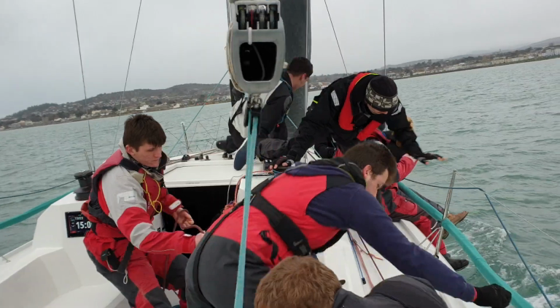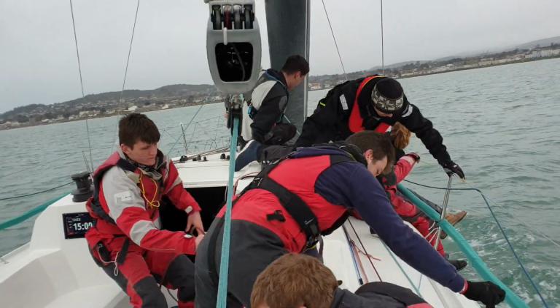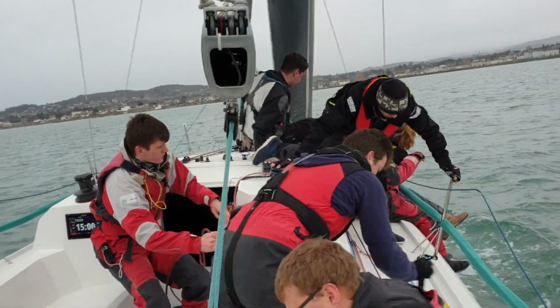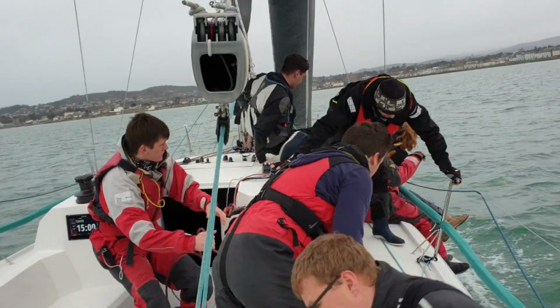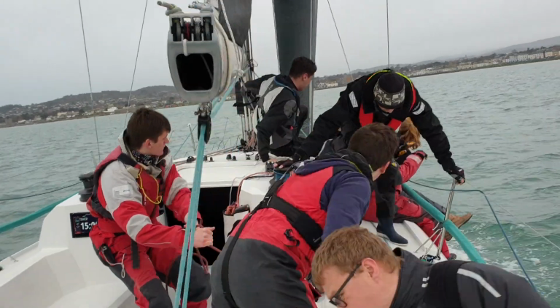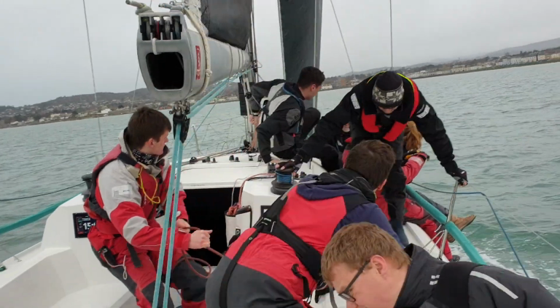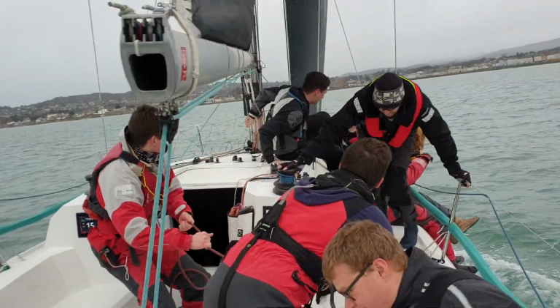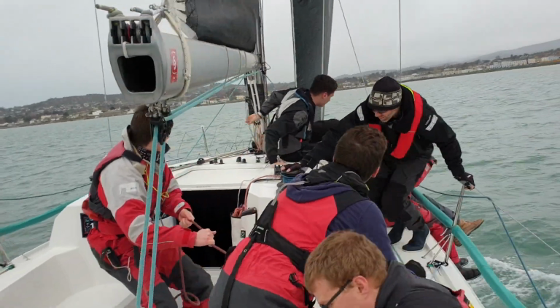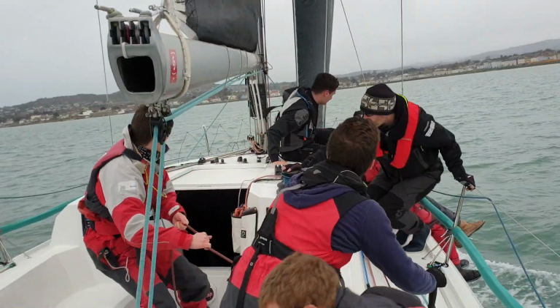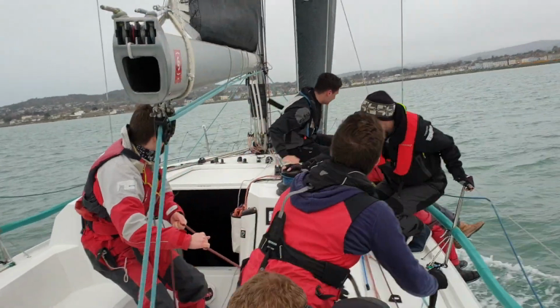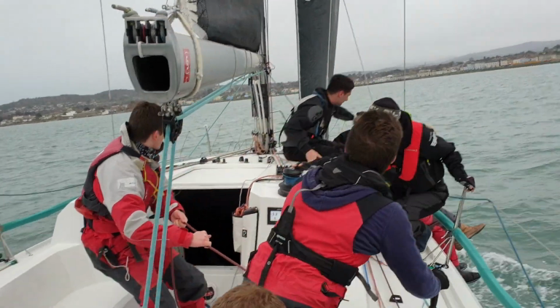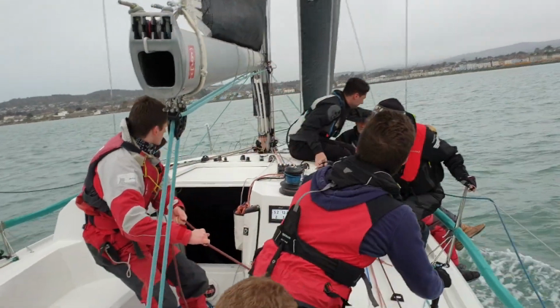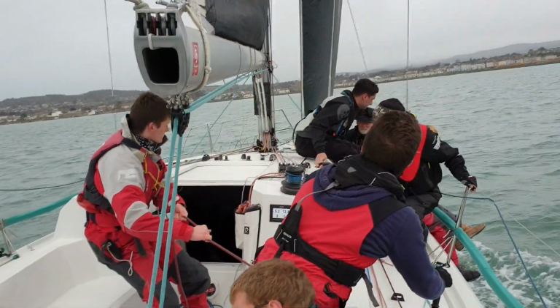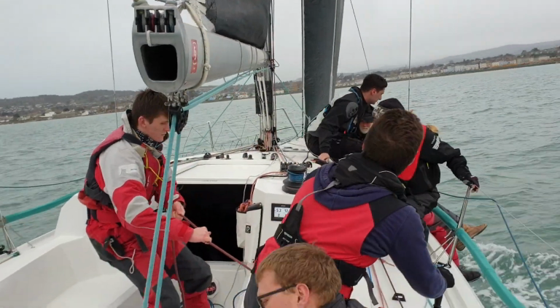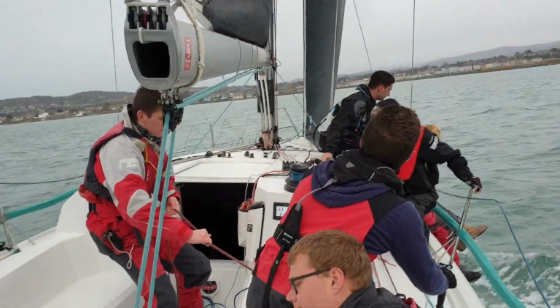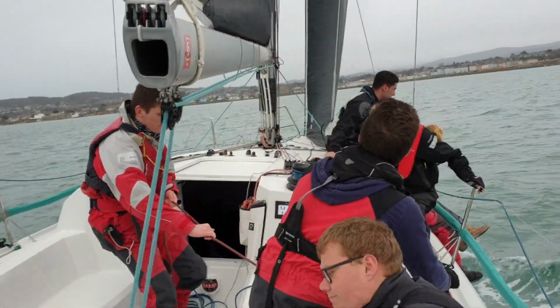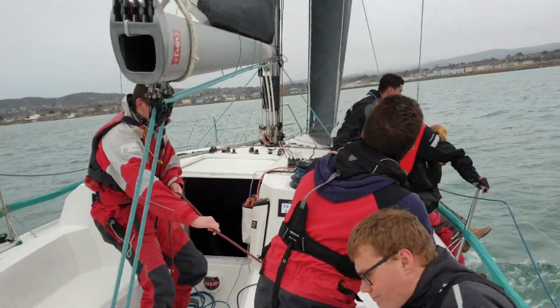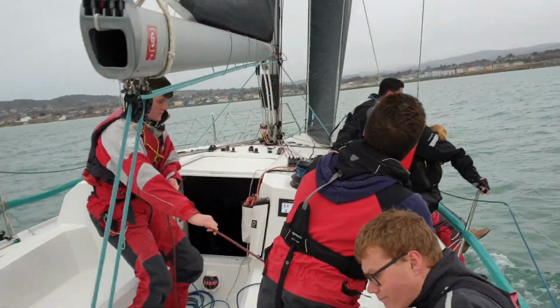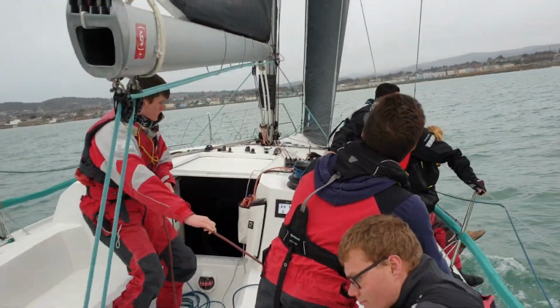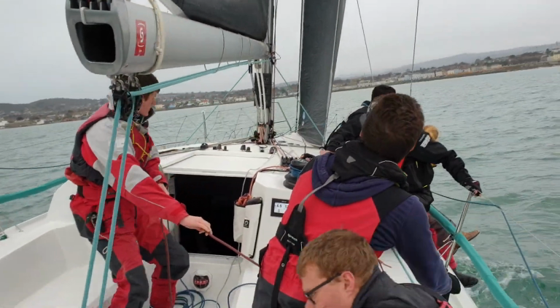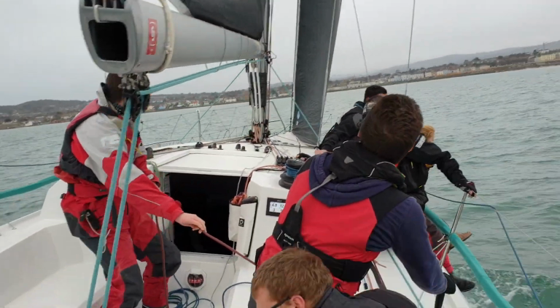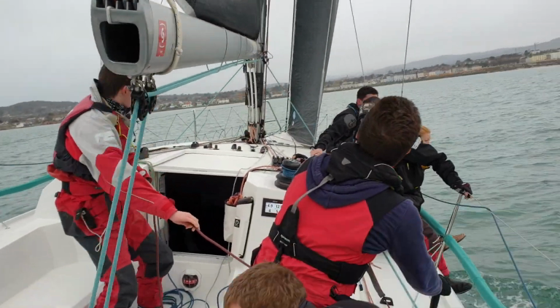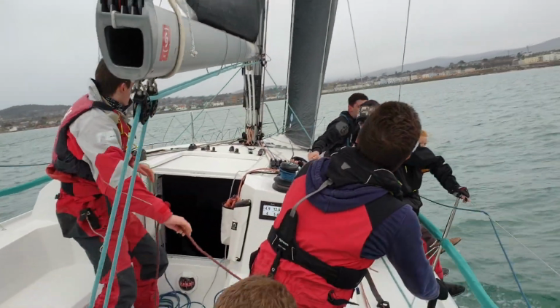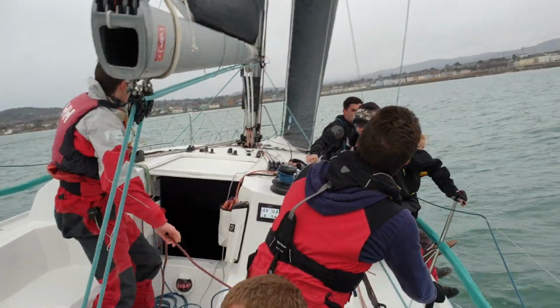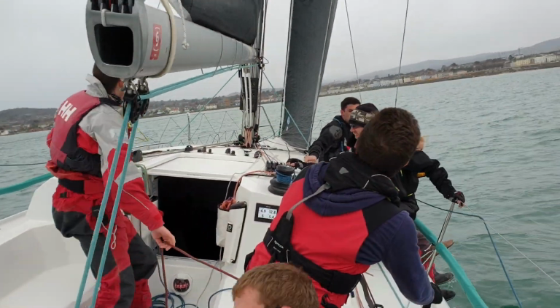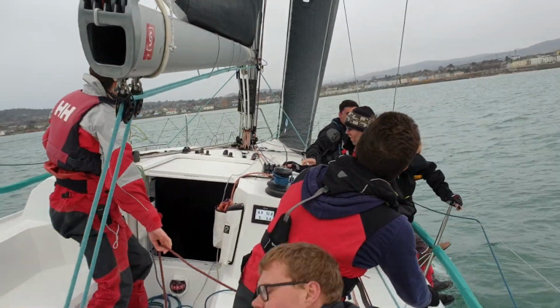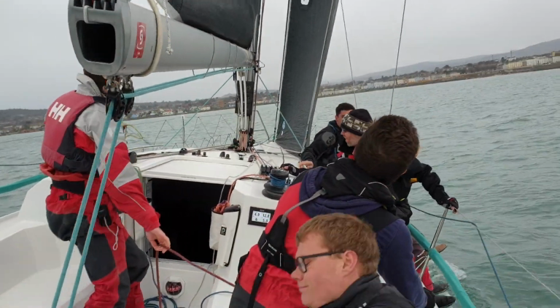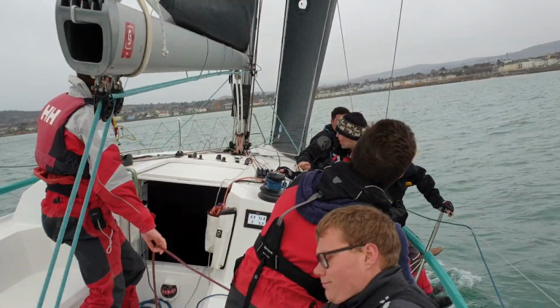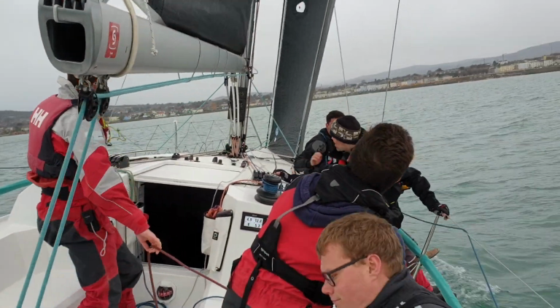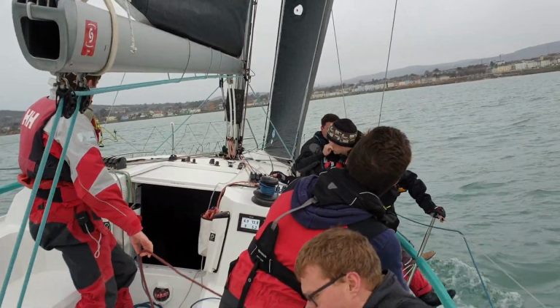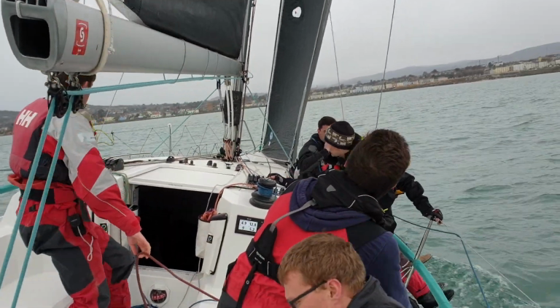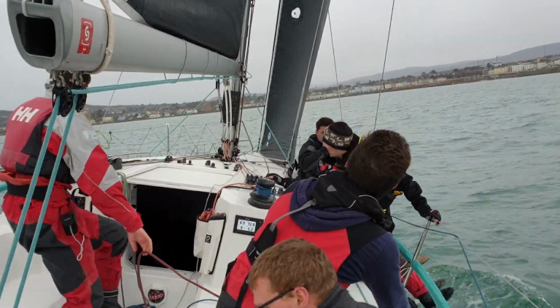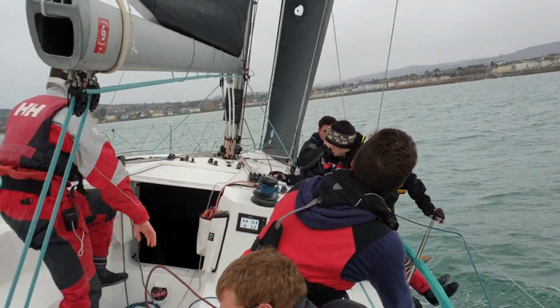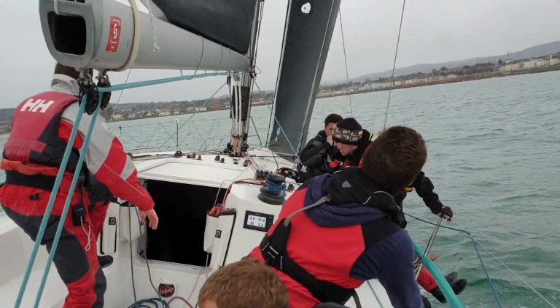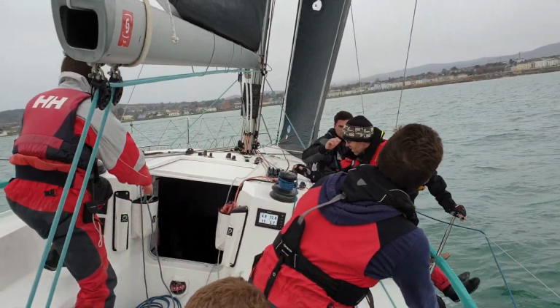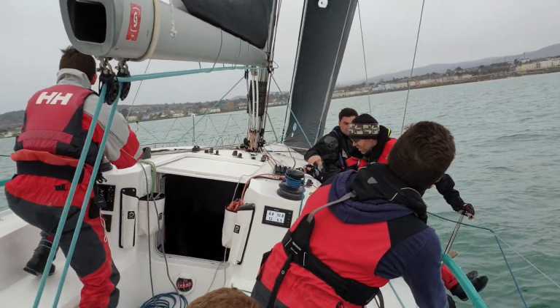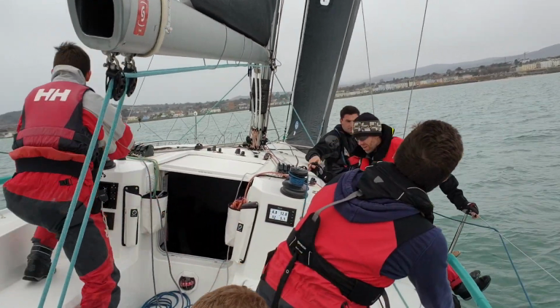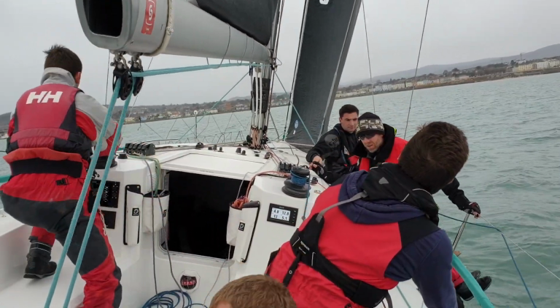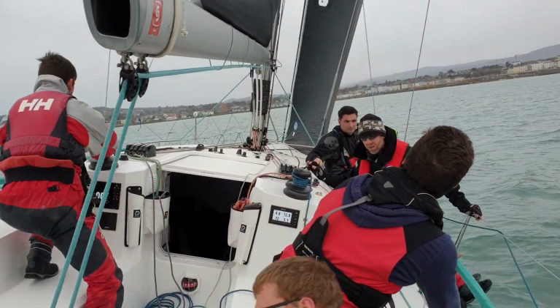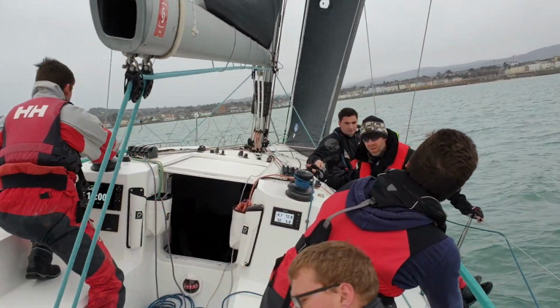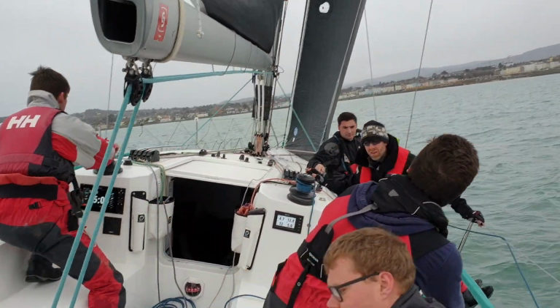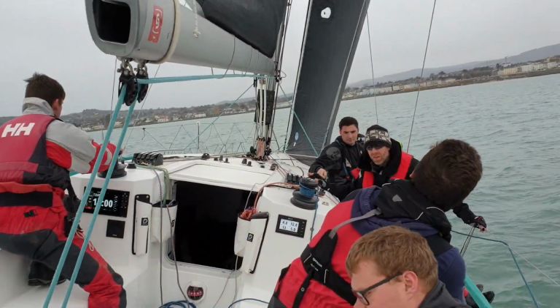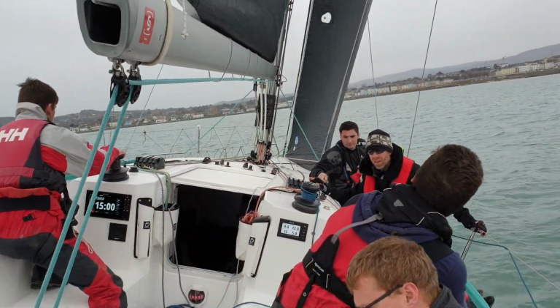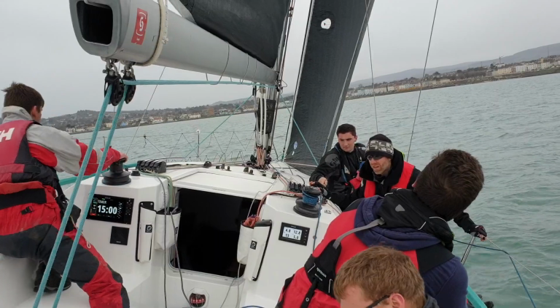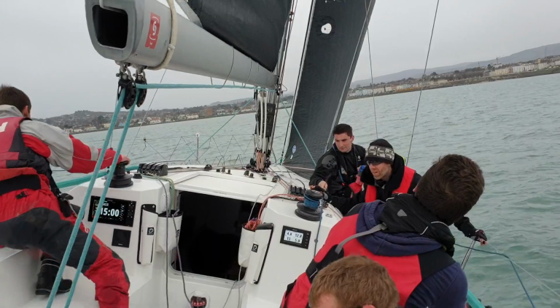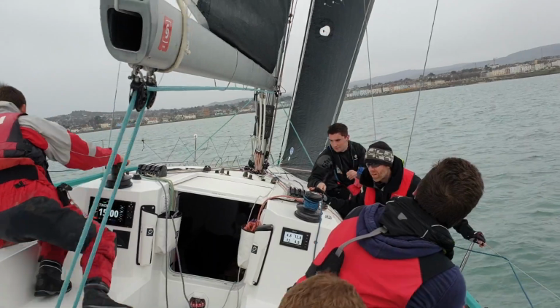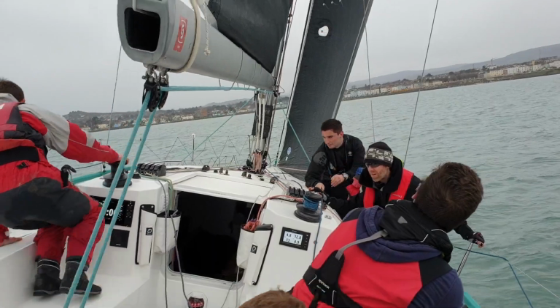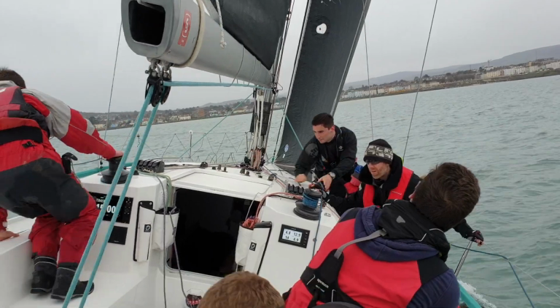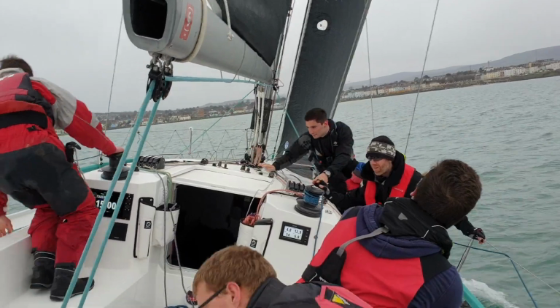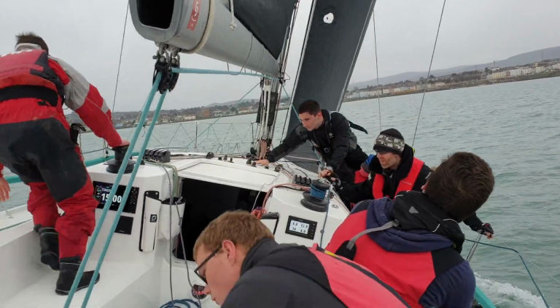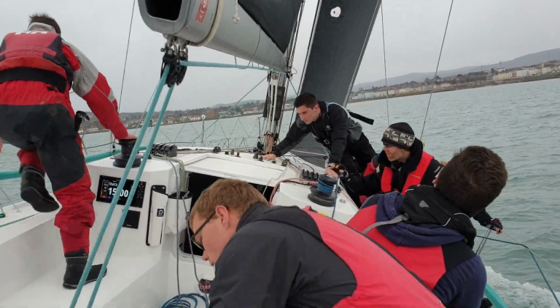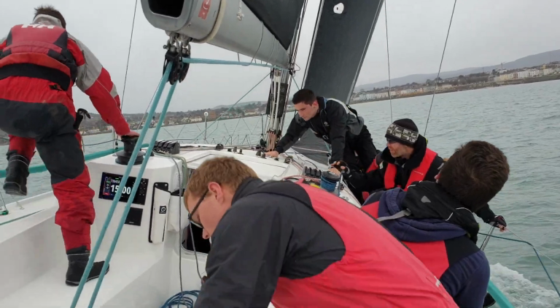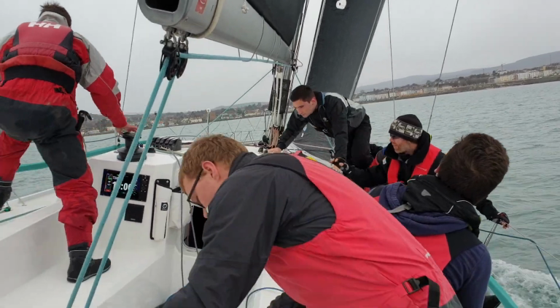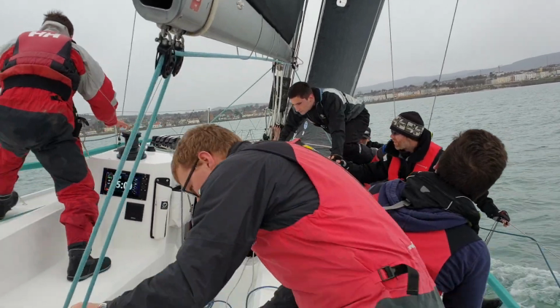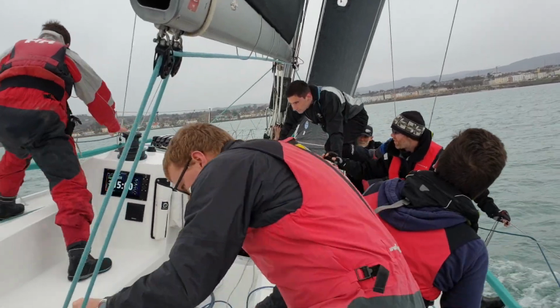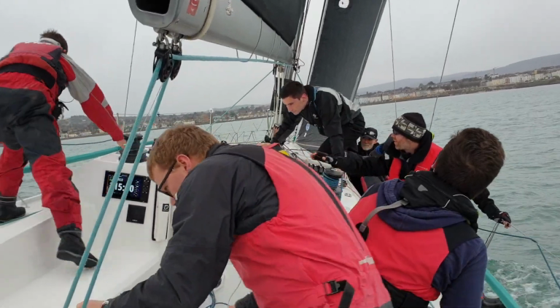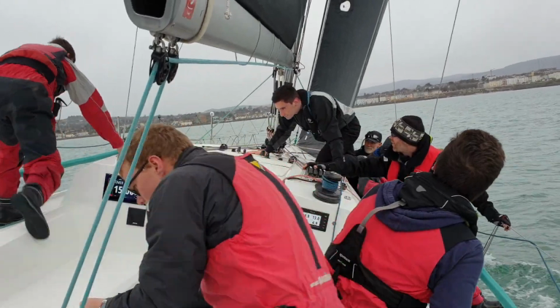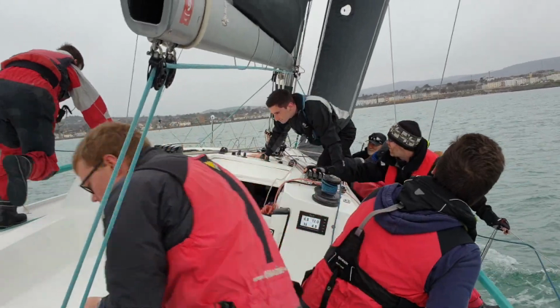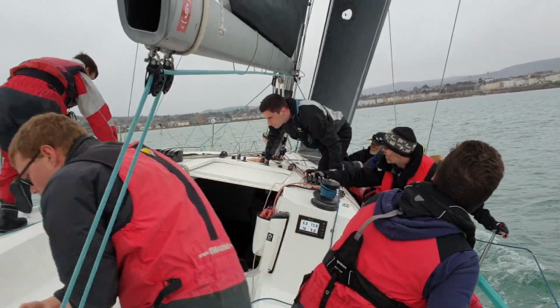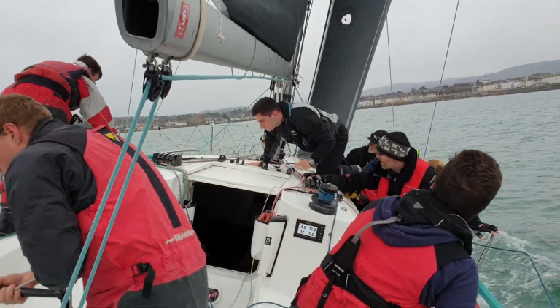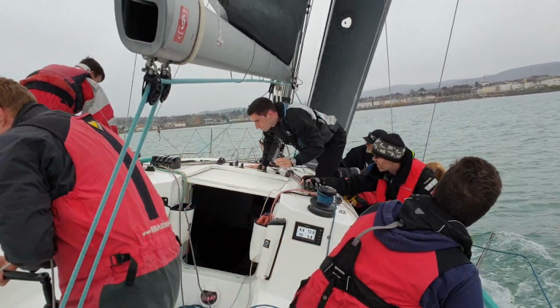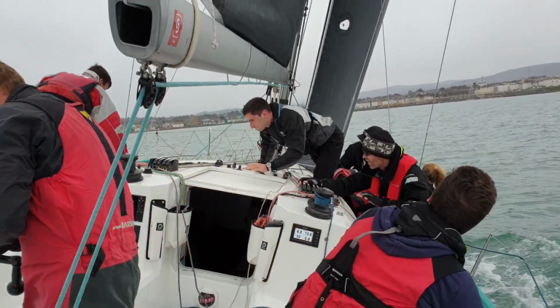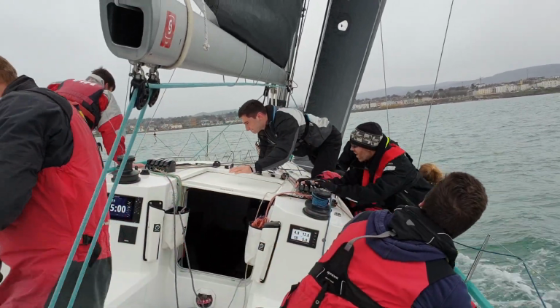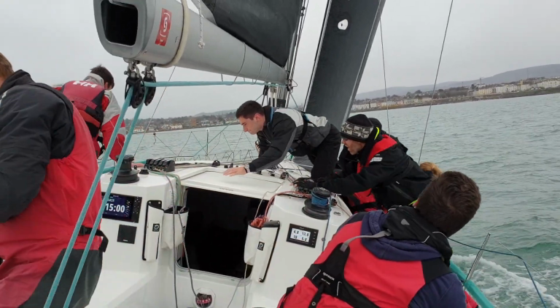Not too tight out of the tack. Ease it a little bit, press the bow a little bit more, Jack. And now body's up.